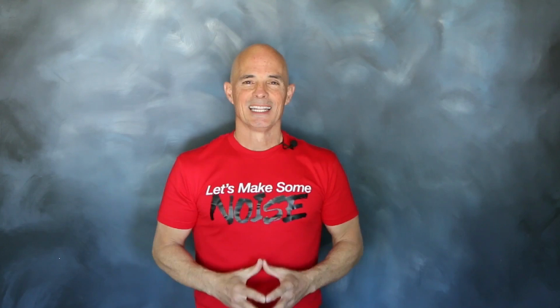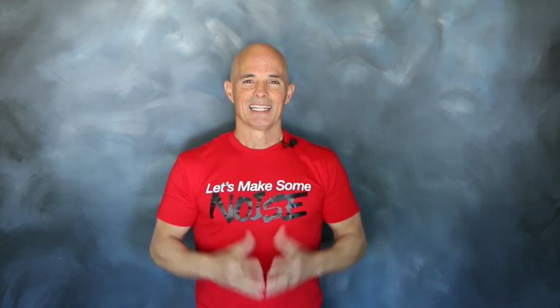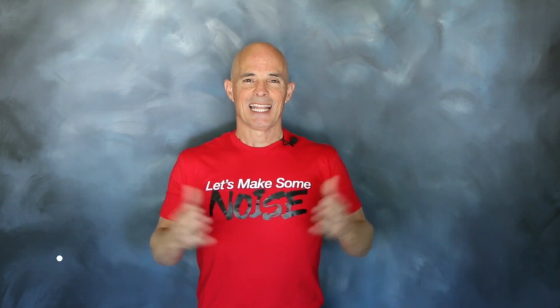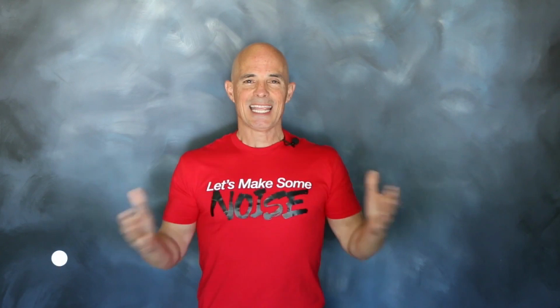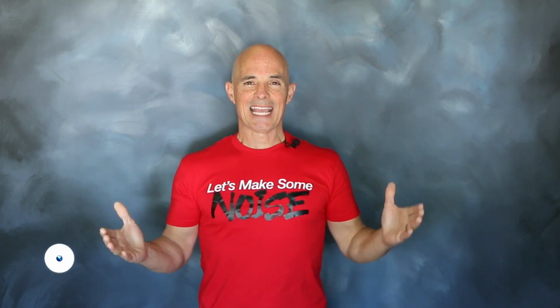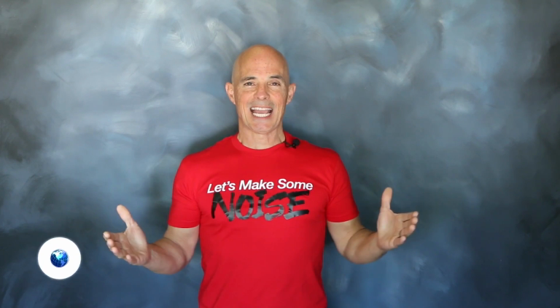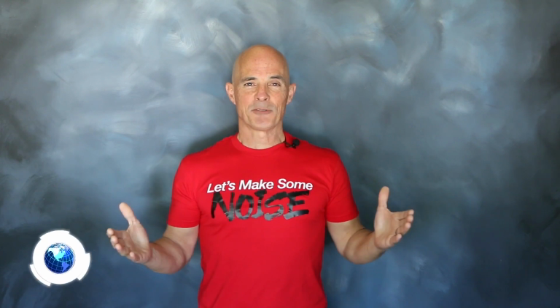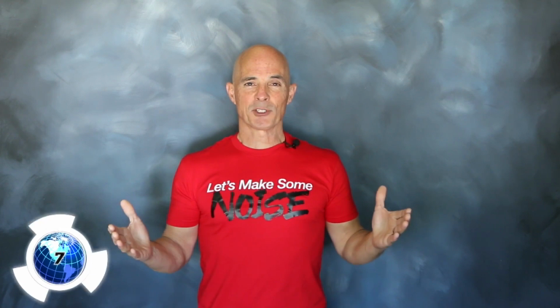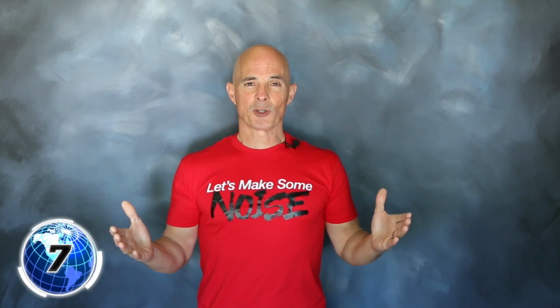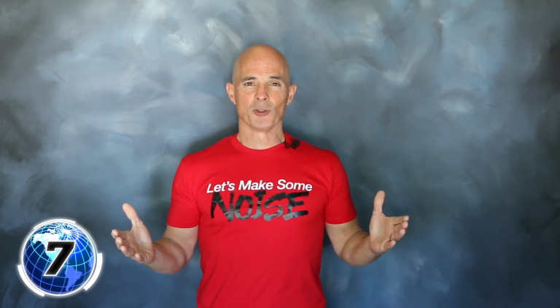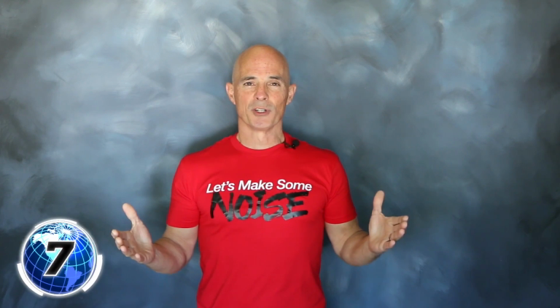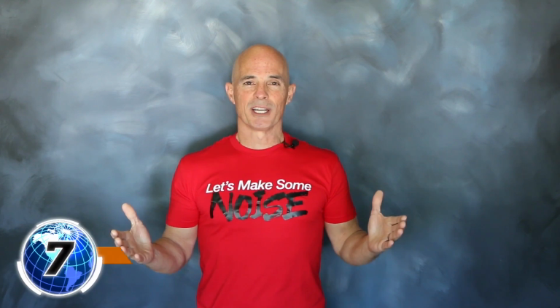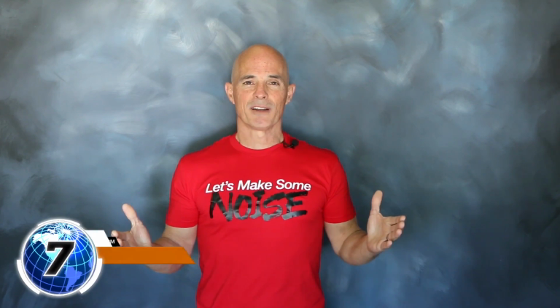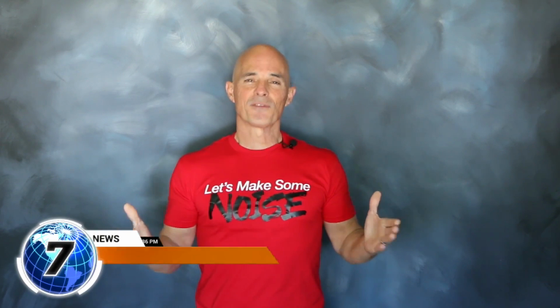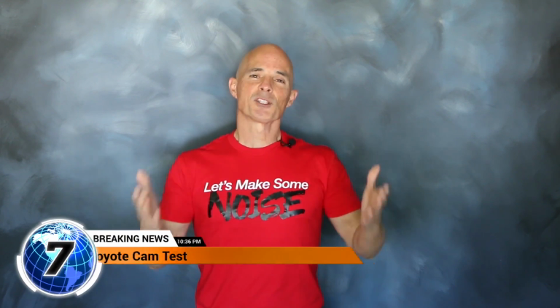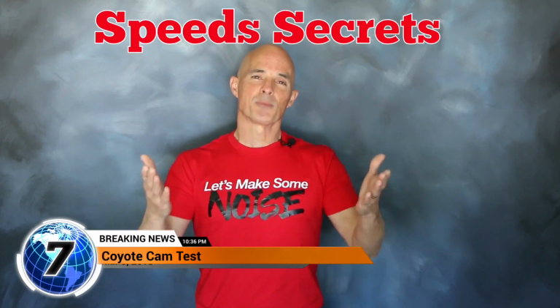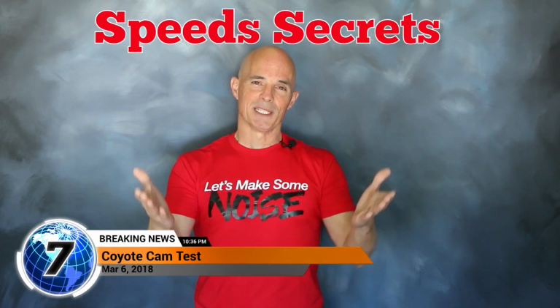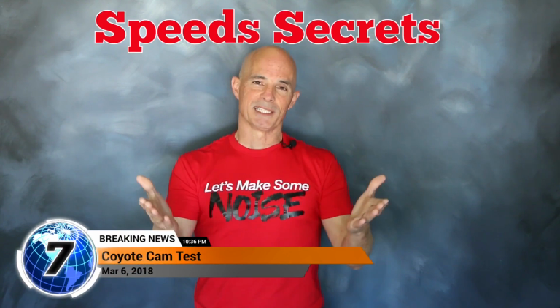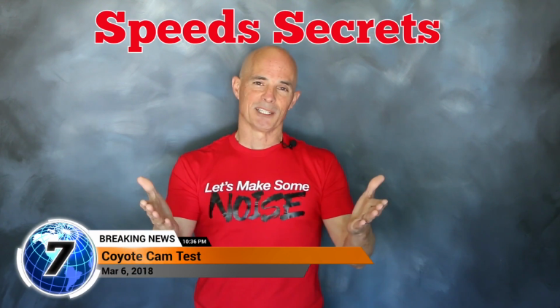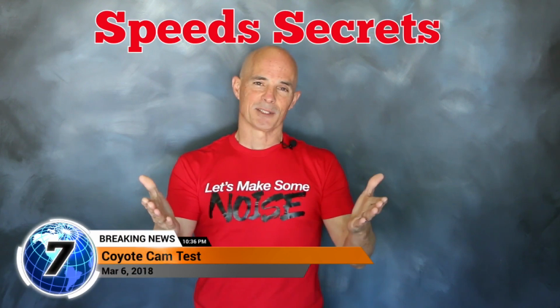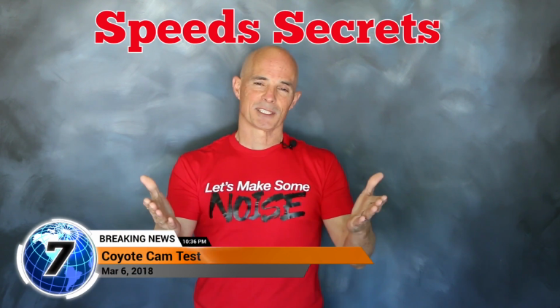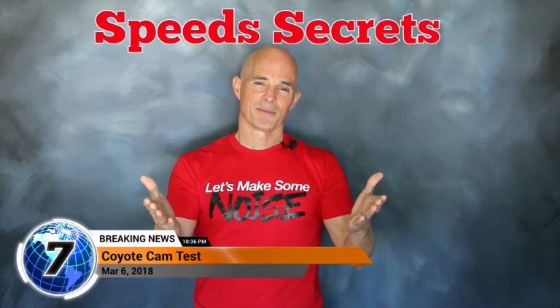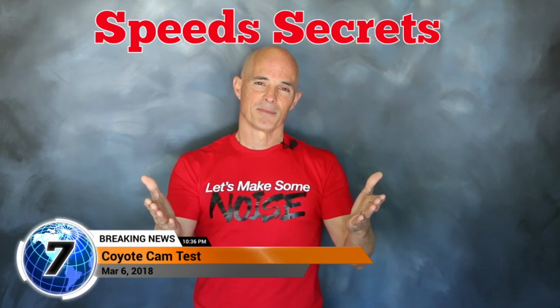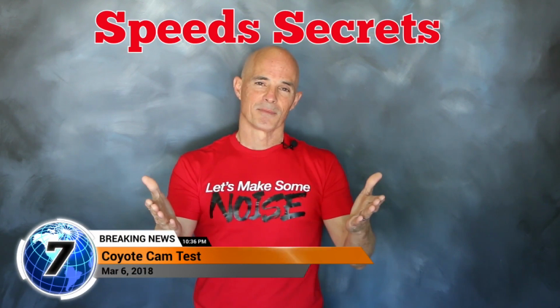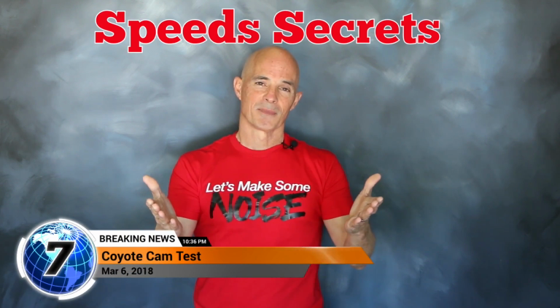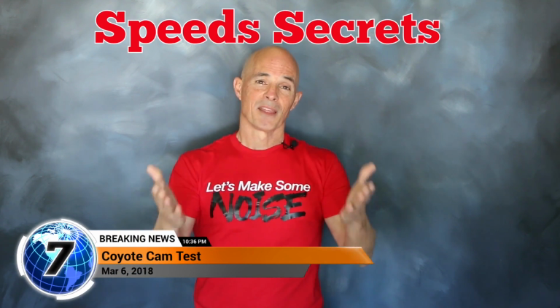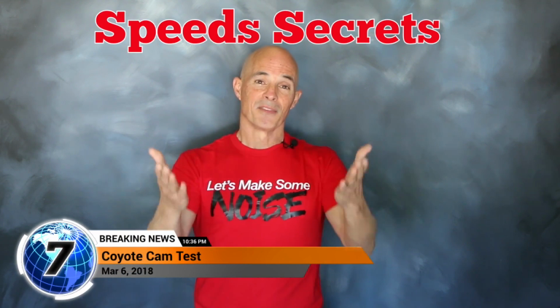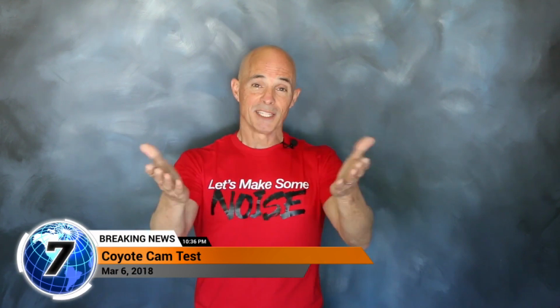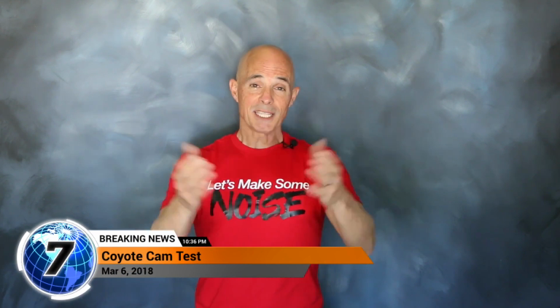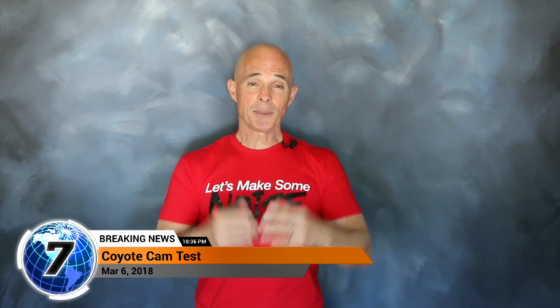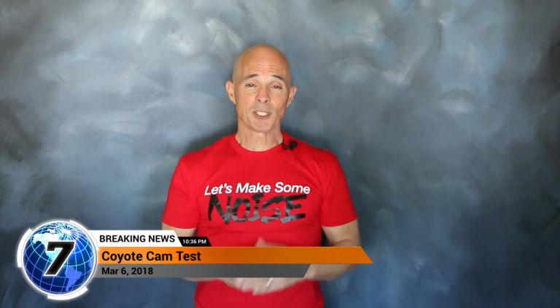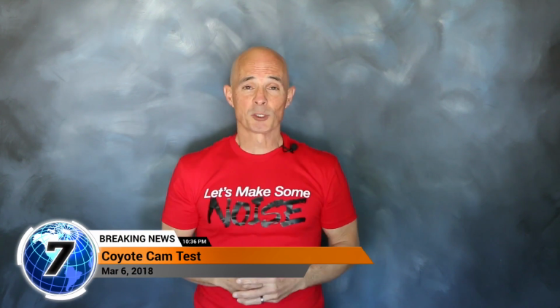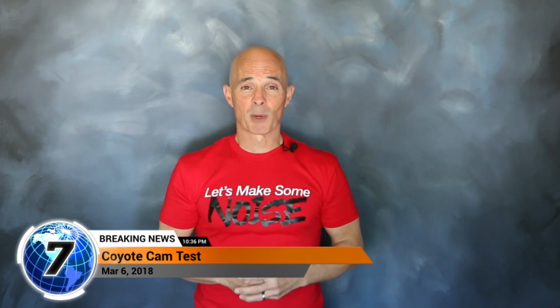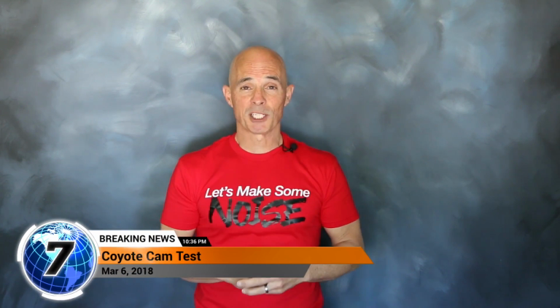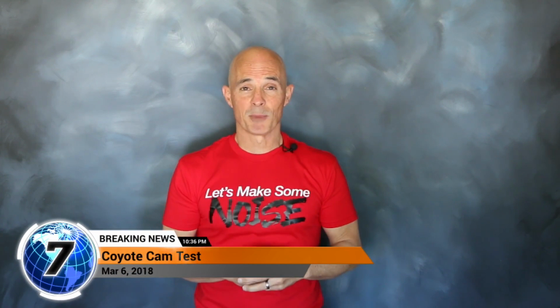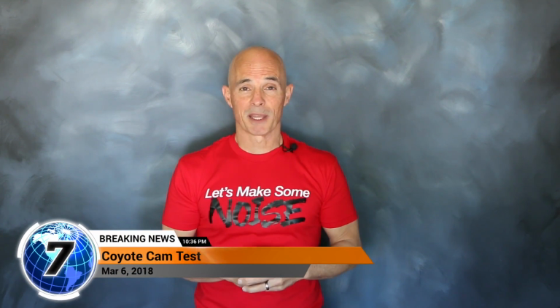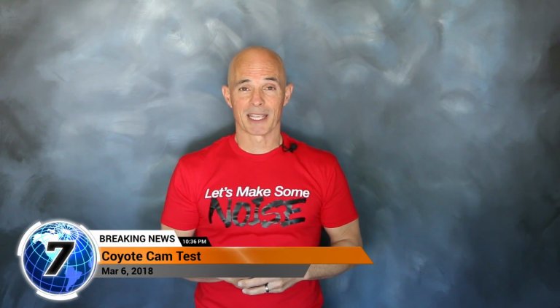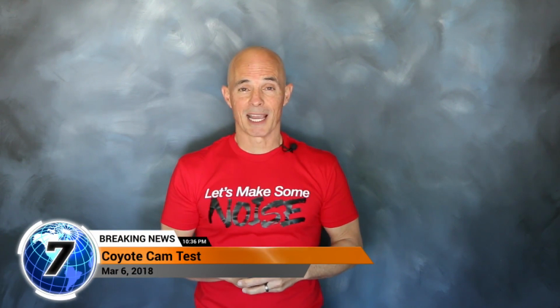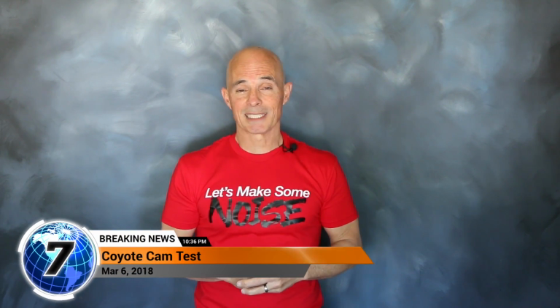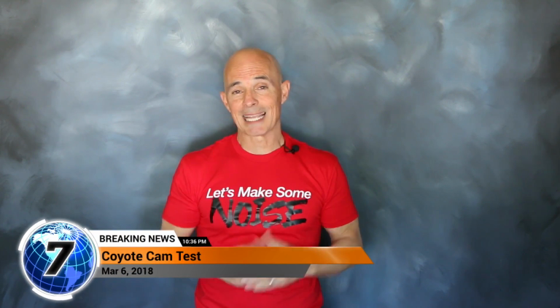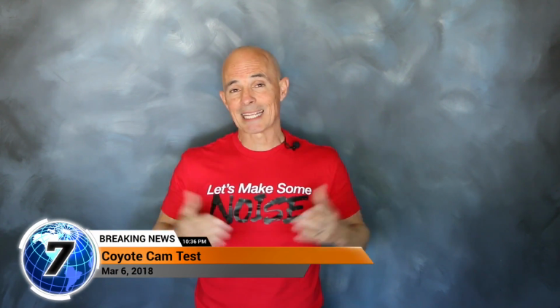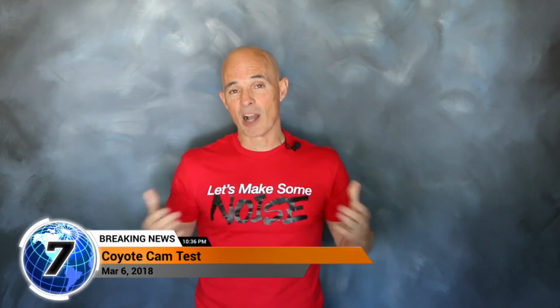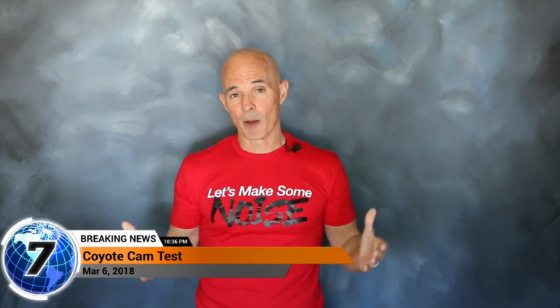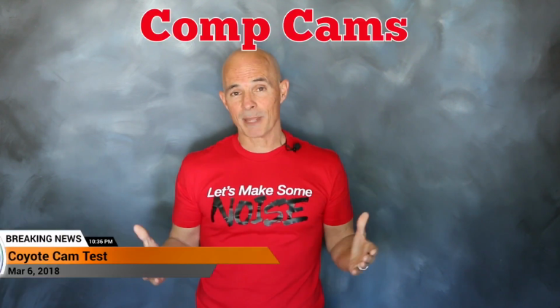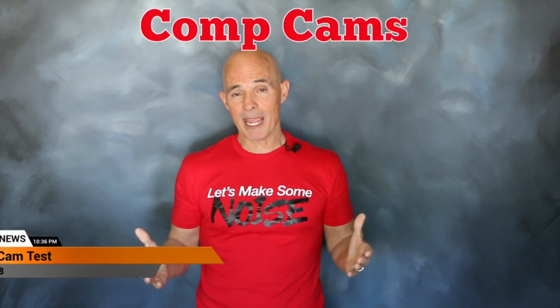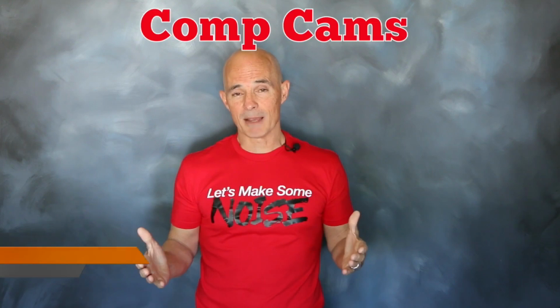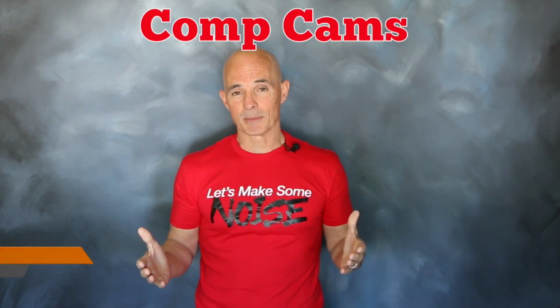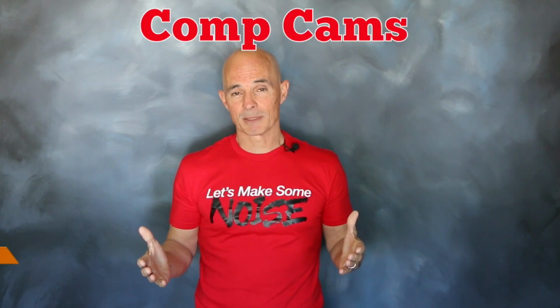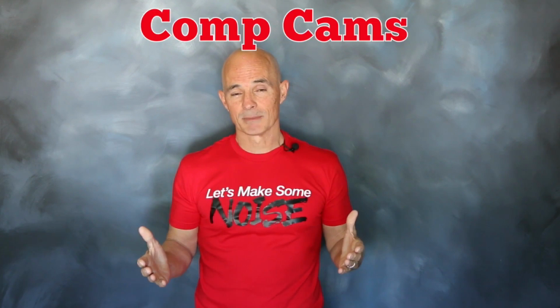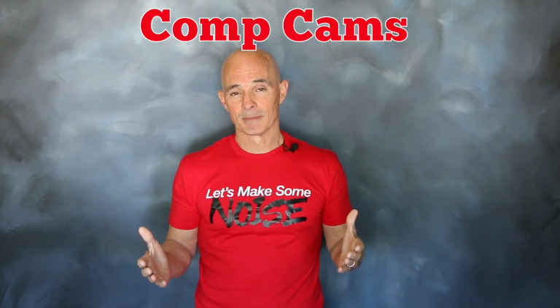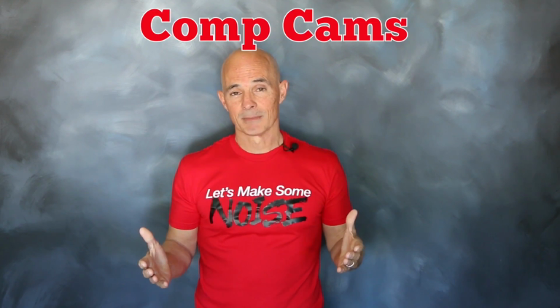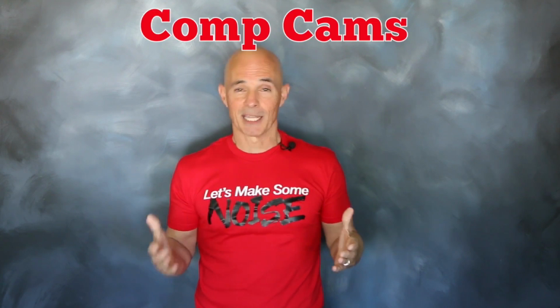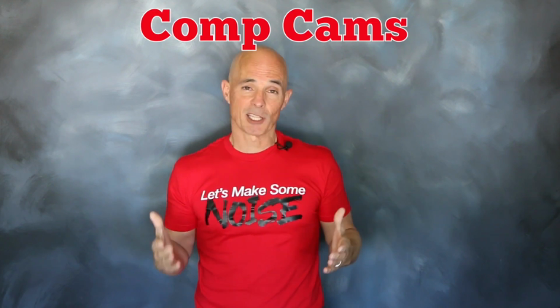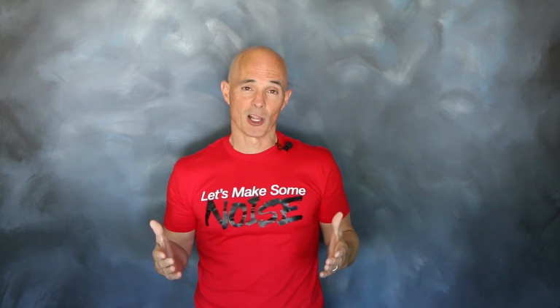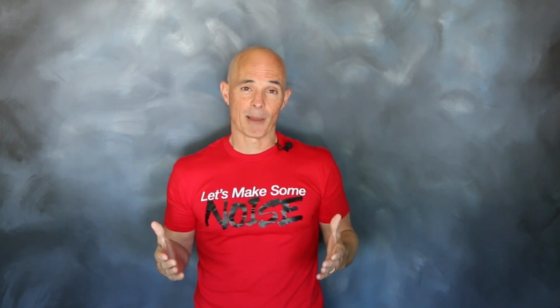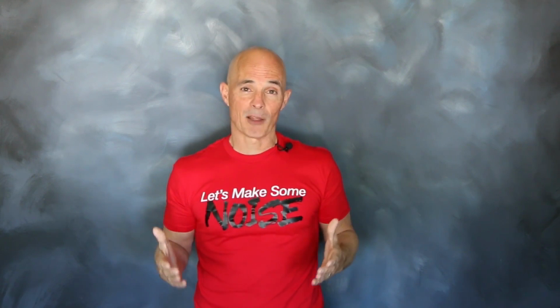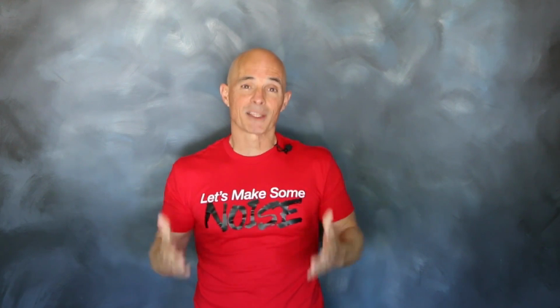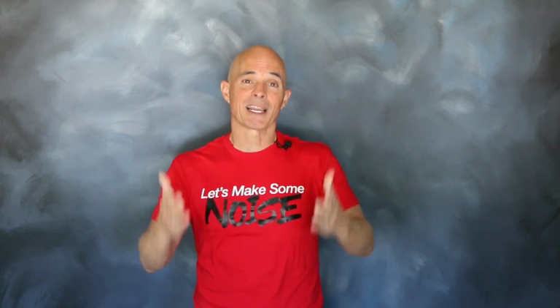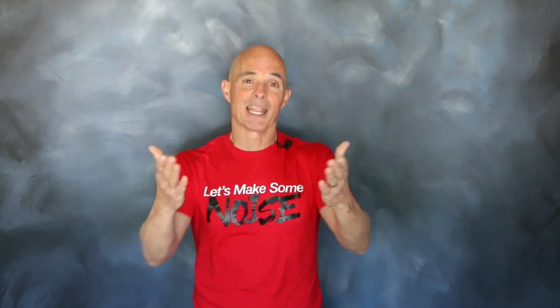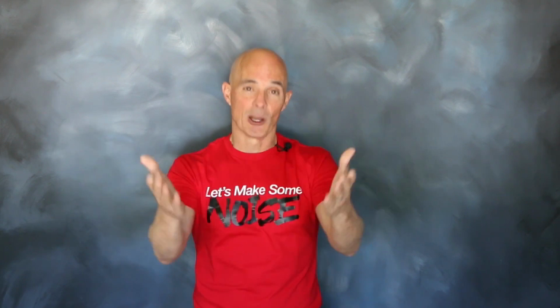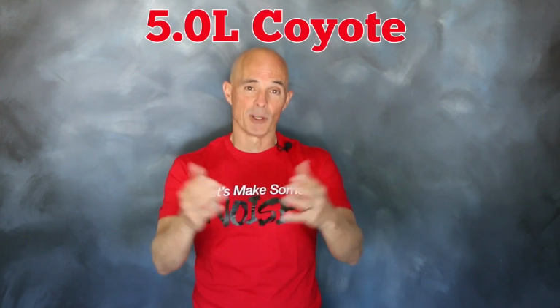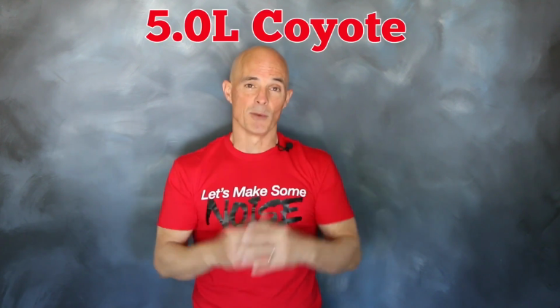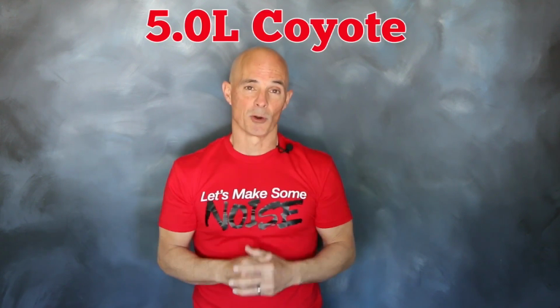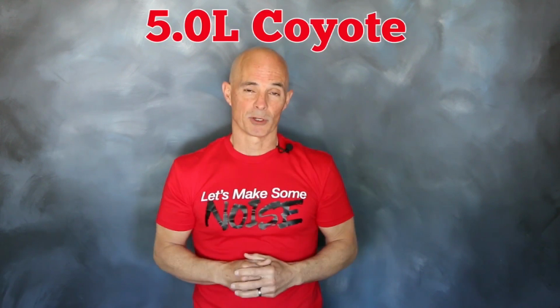Hey guys, Richard Holden here for Speed Secrets. This episode is brought to you by the guys at Comp Cams, and it's all about the Coyote motor.